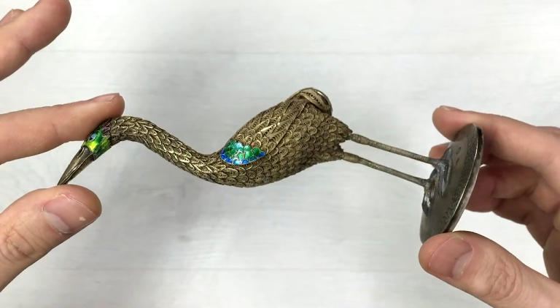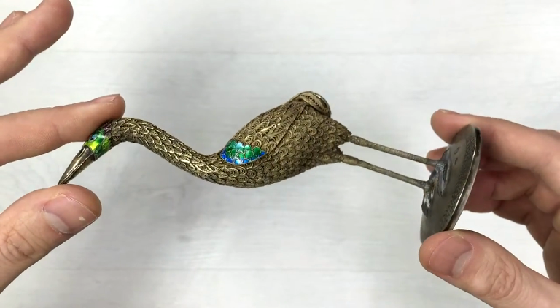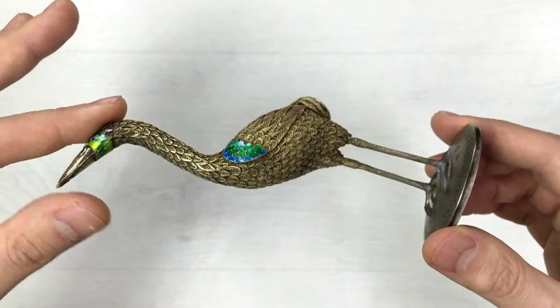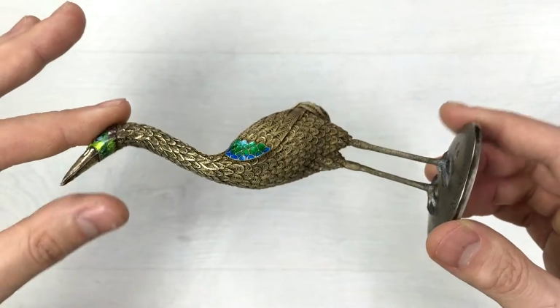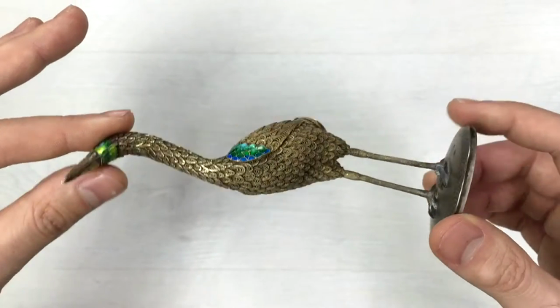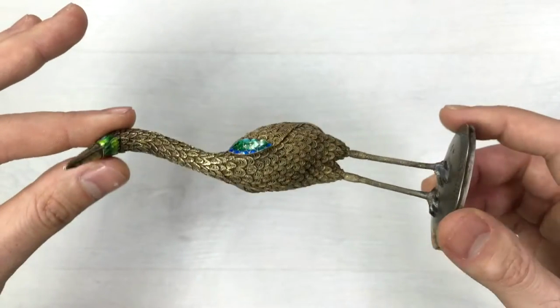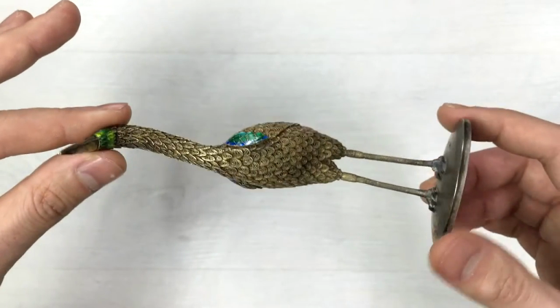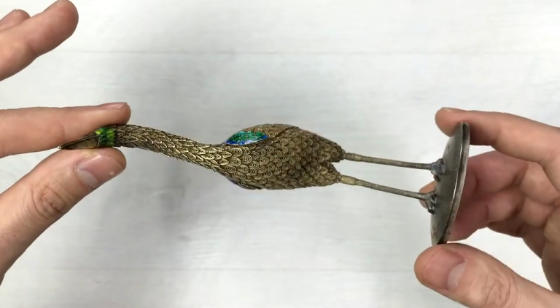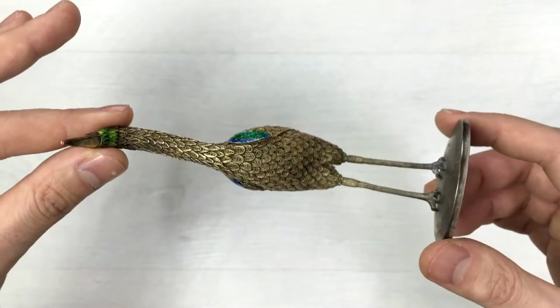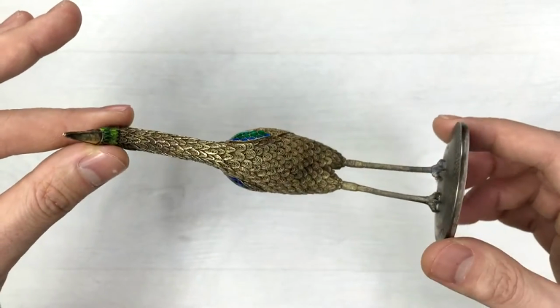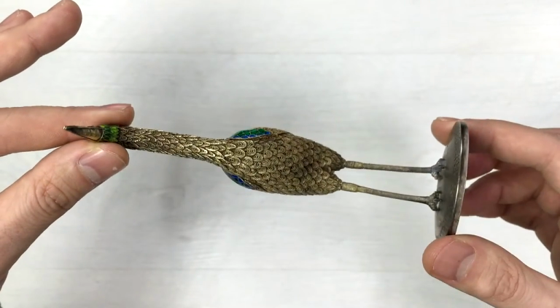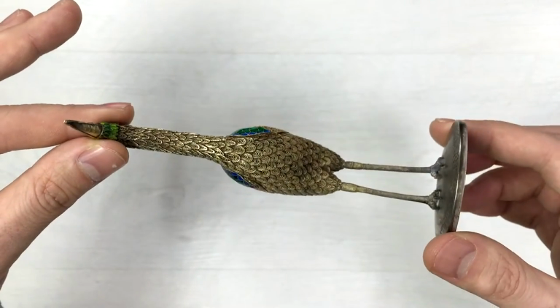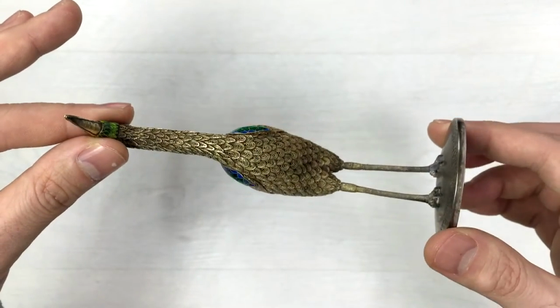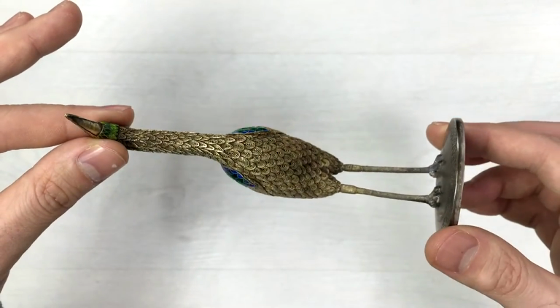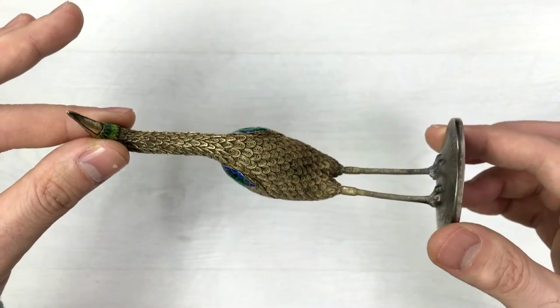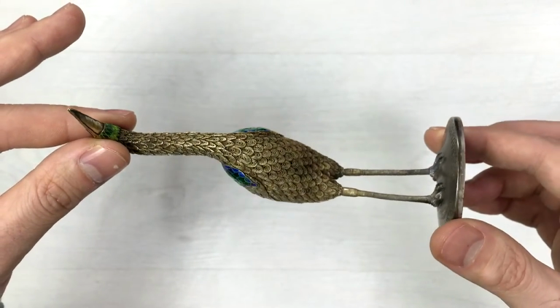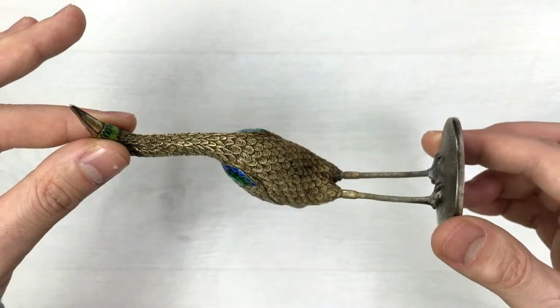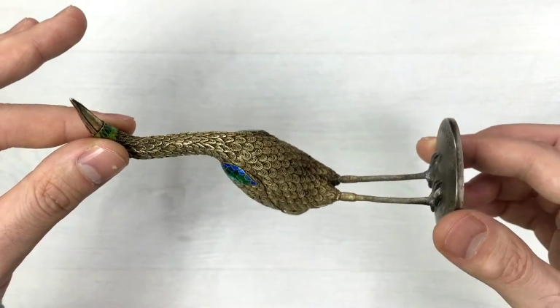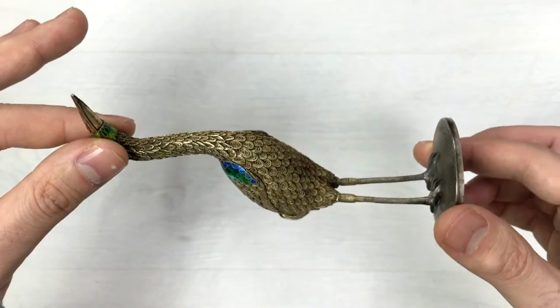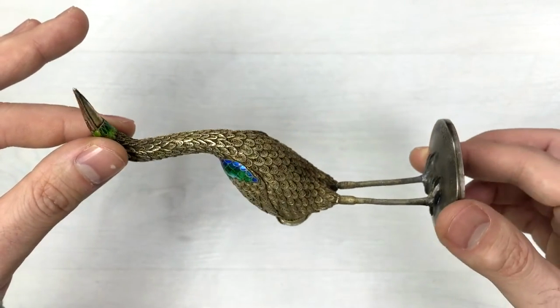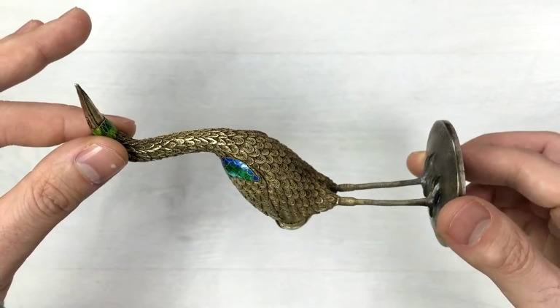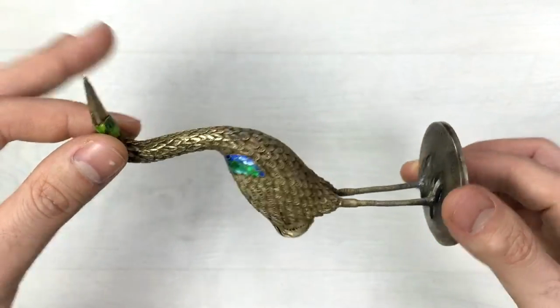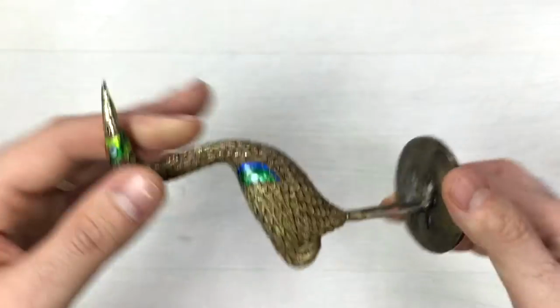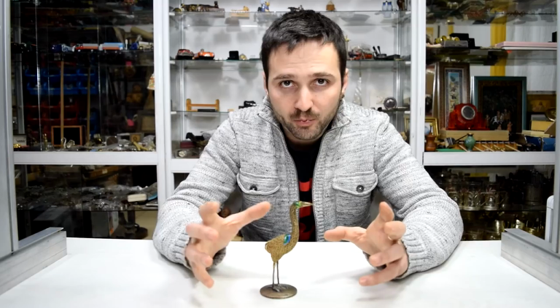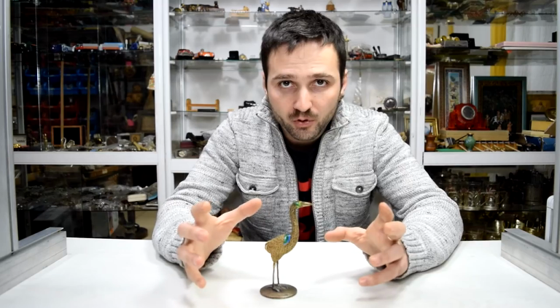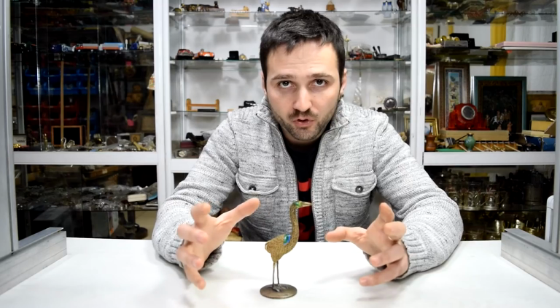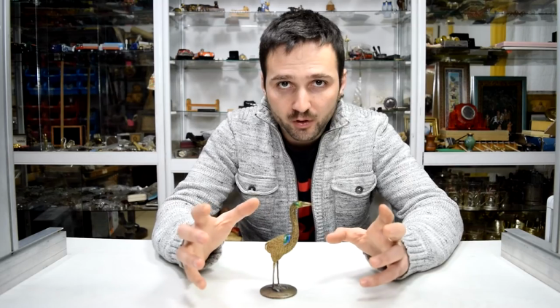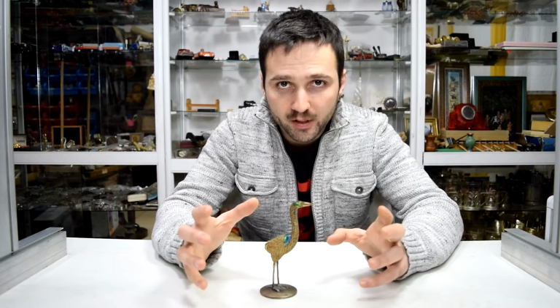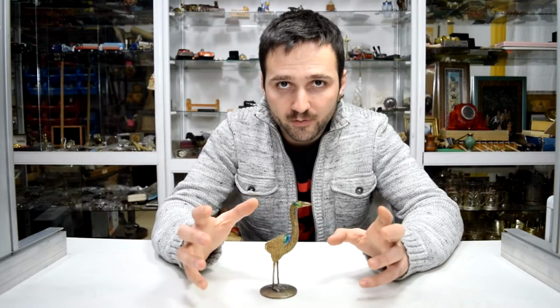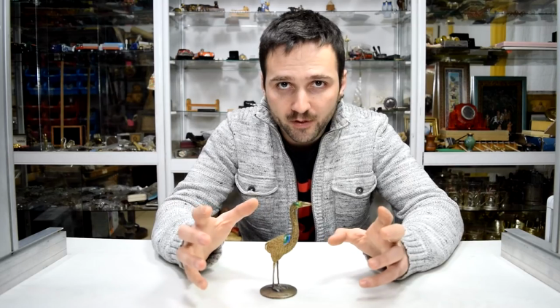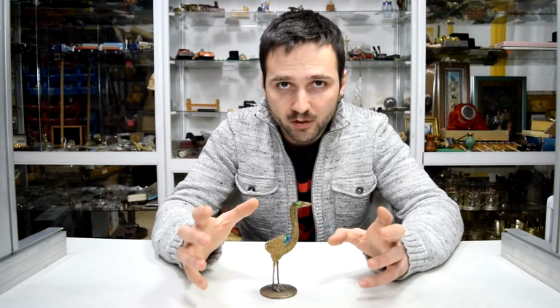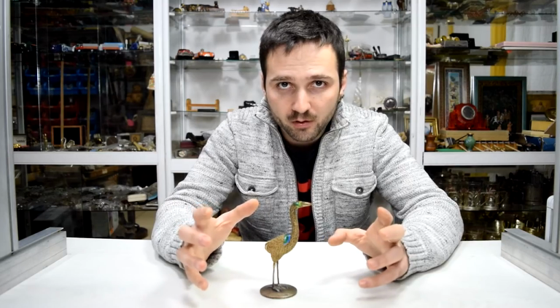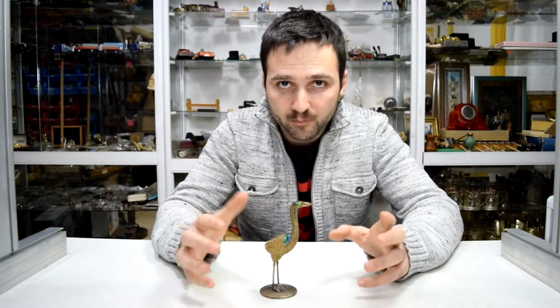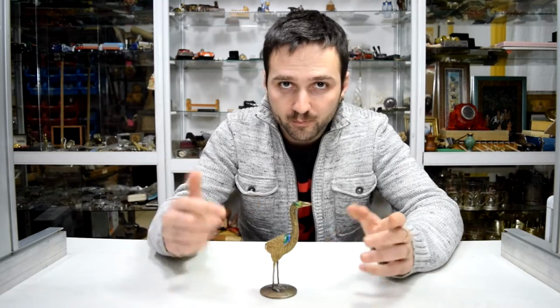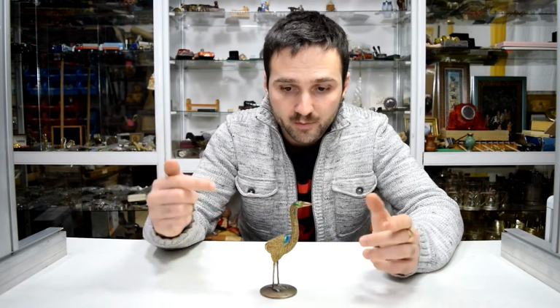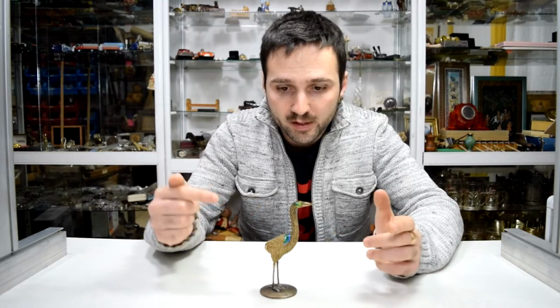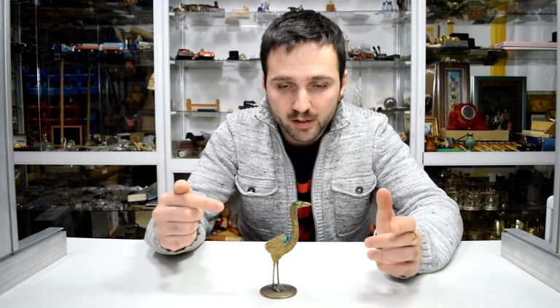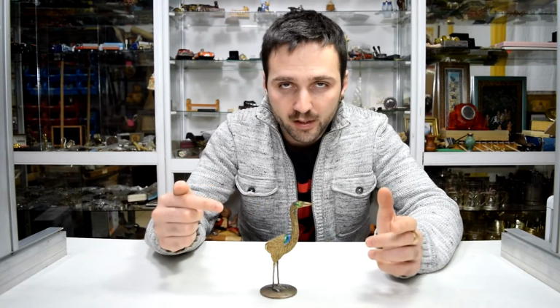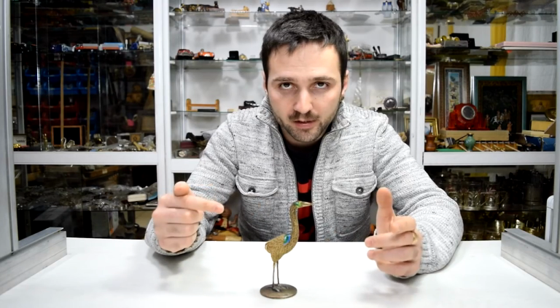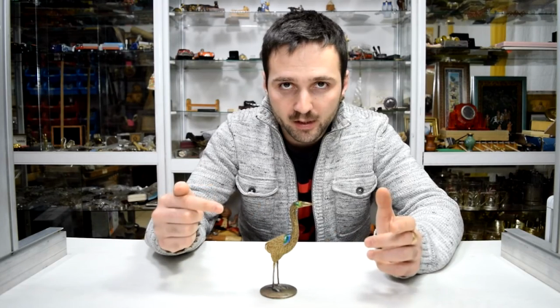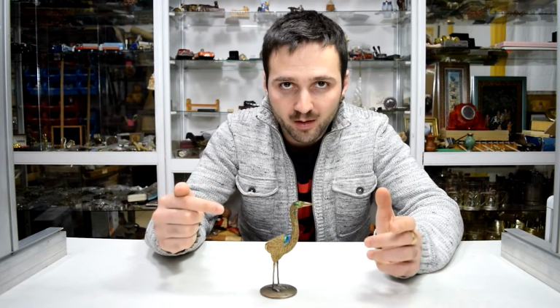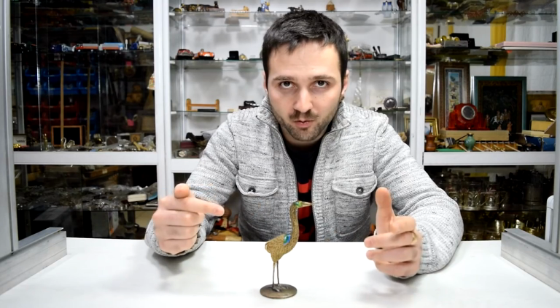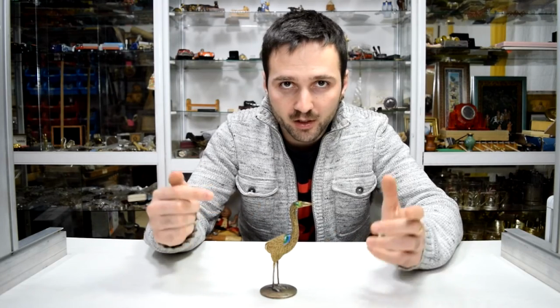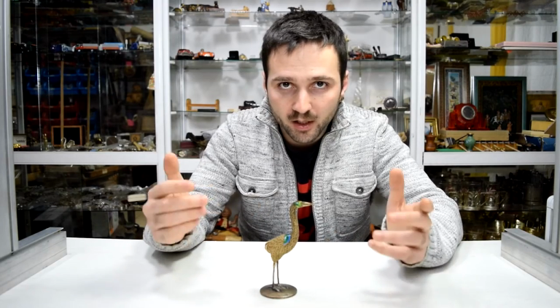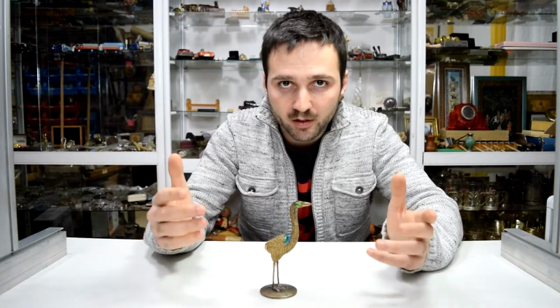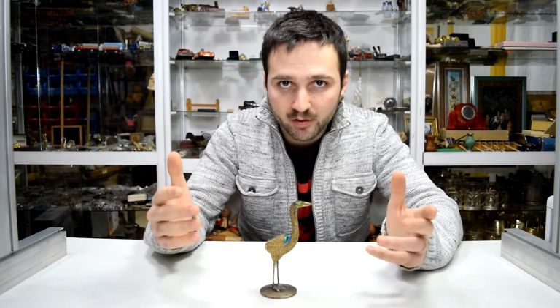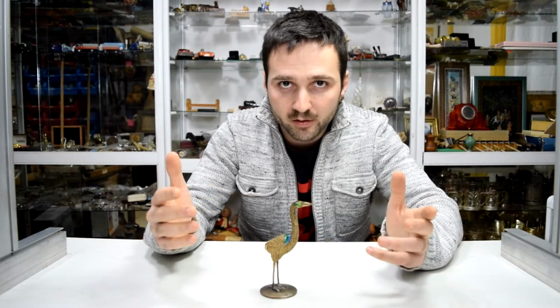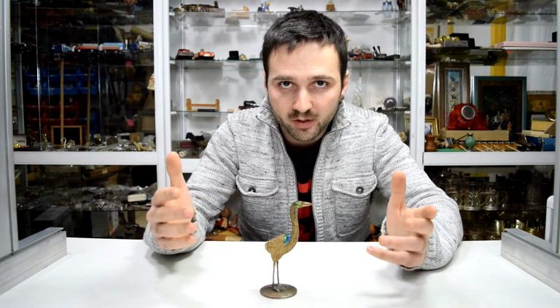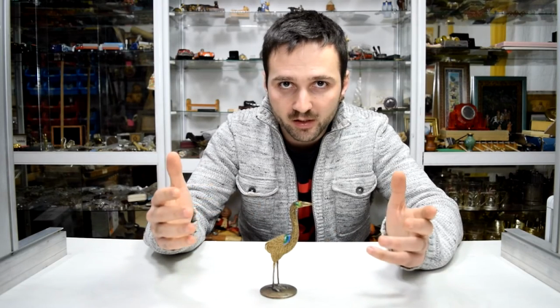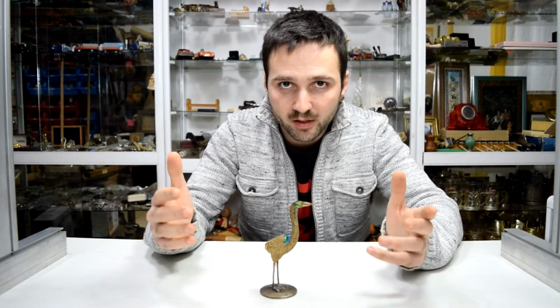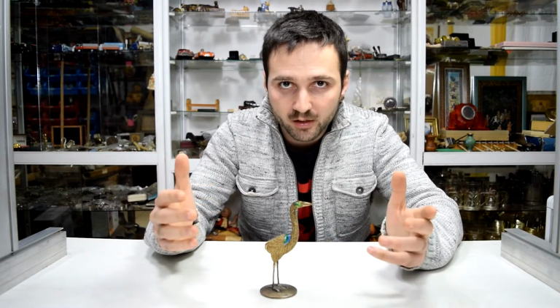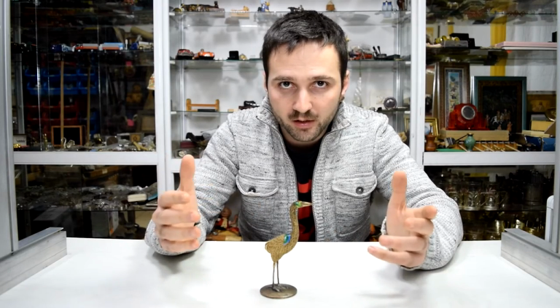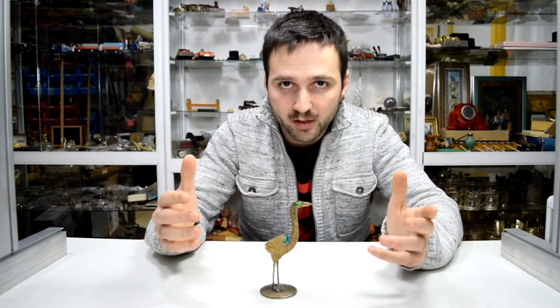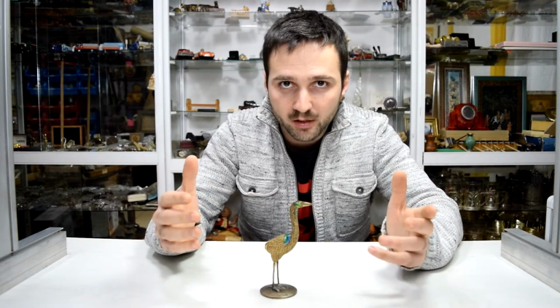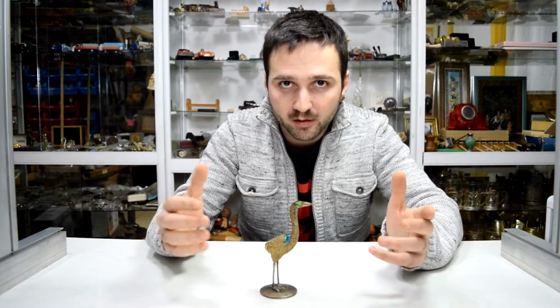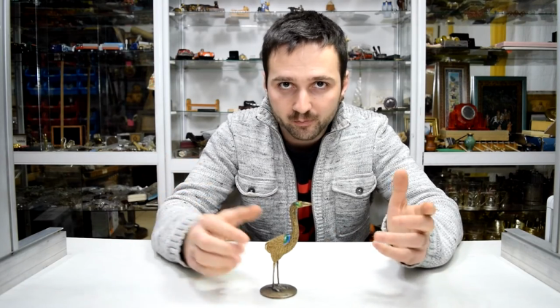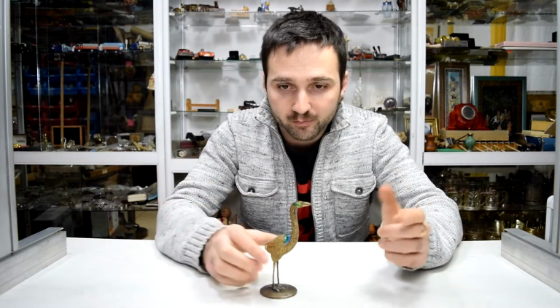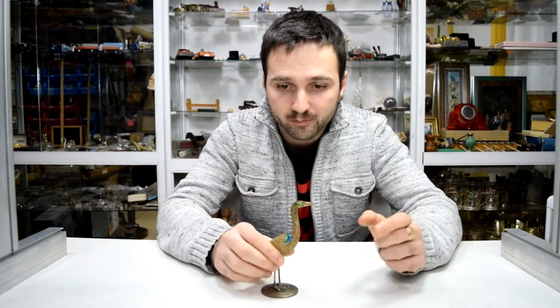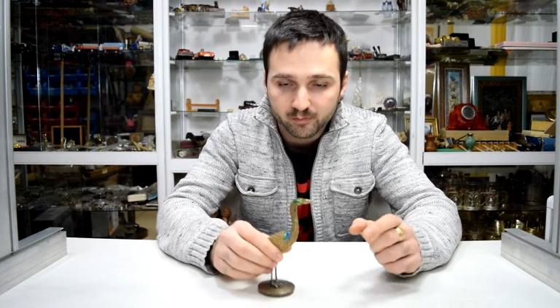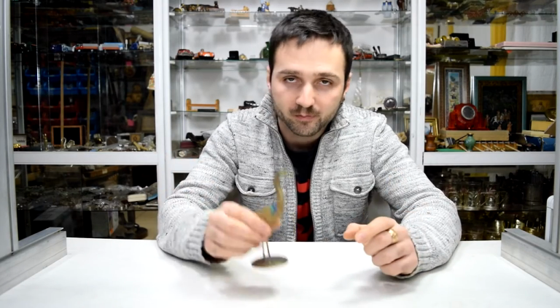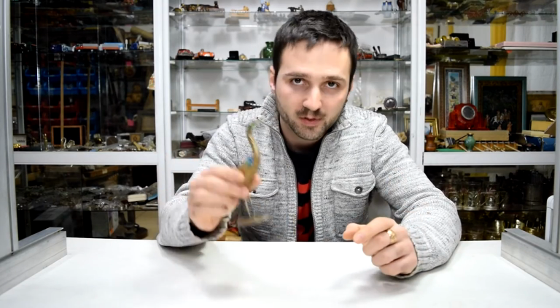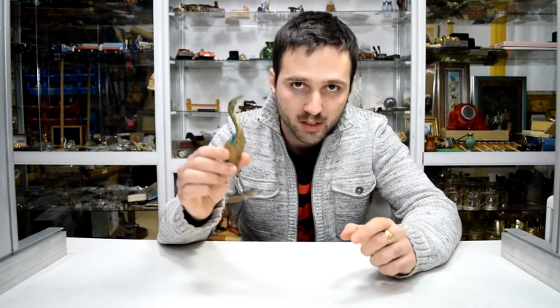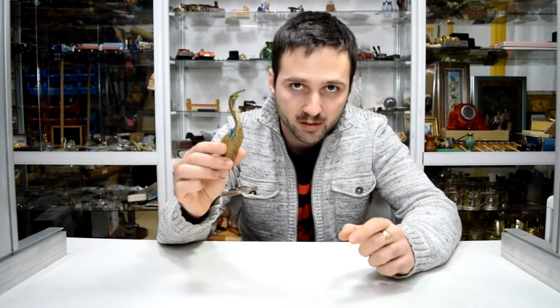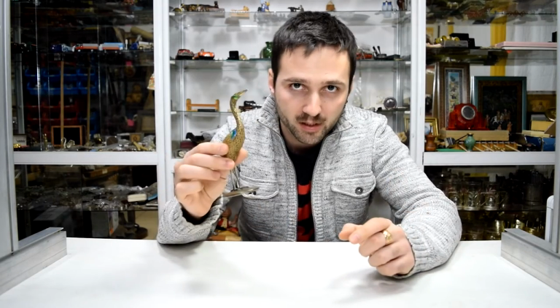An amazing antique came into our store and I was able to share it with you. Hope you enjoyed this video — see you next time with another interesting antique. Stay antique!